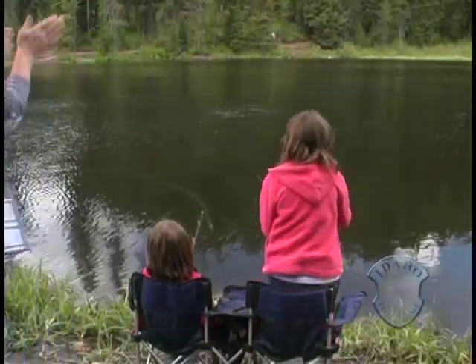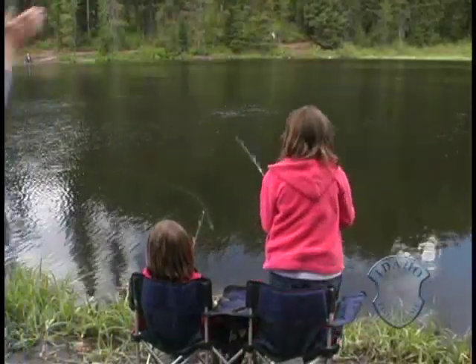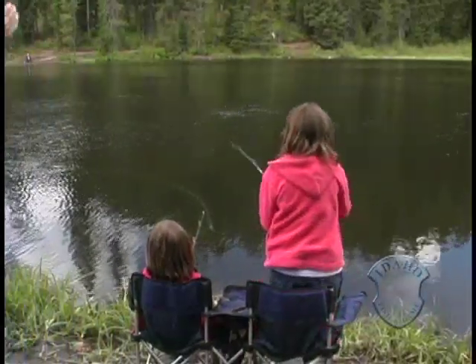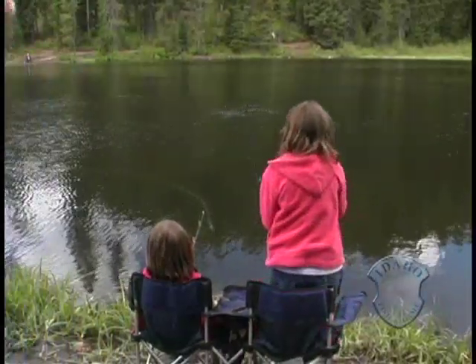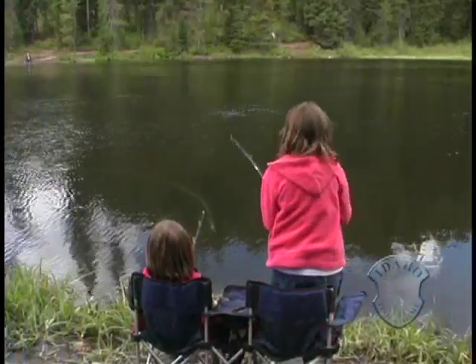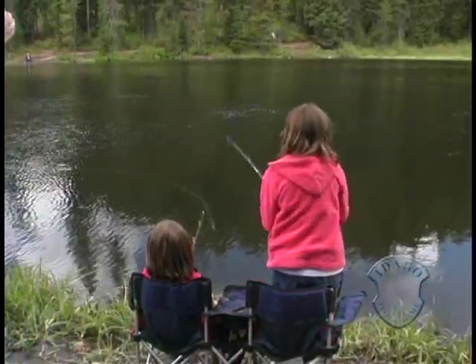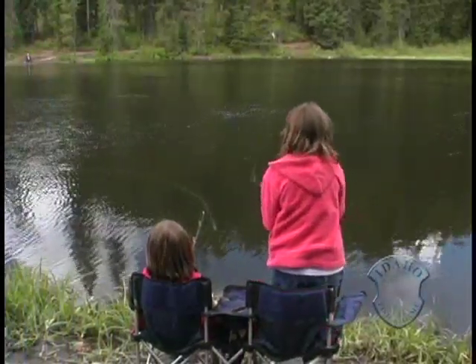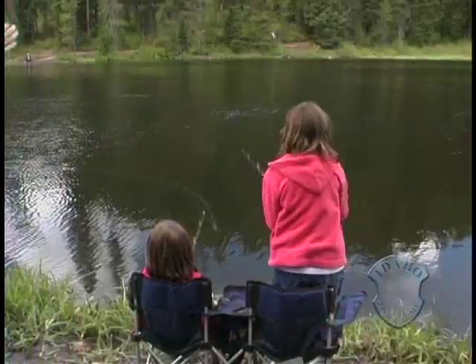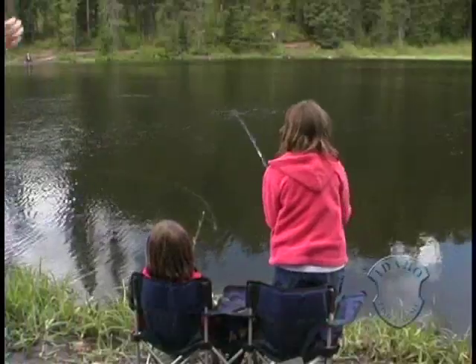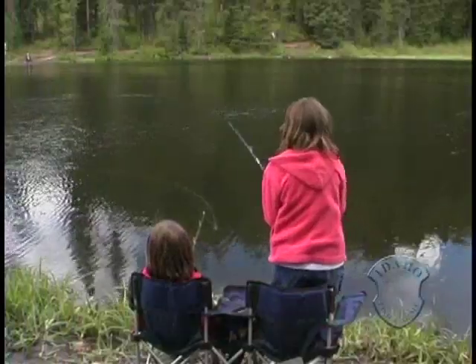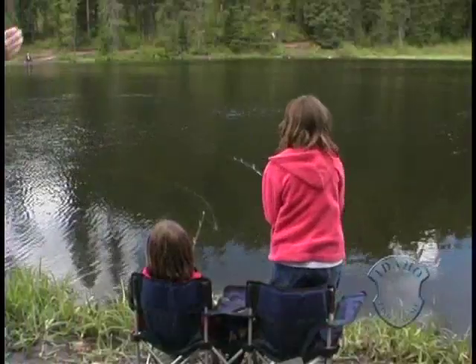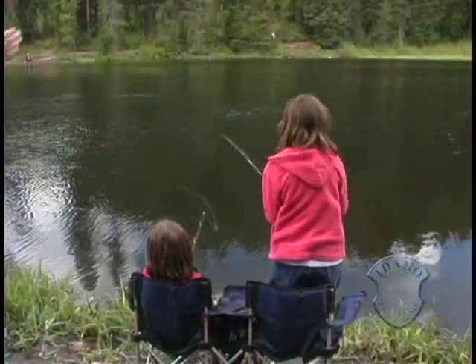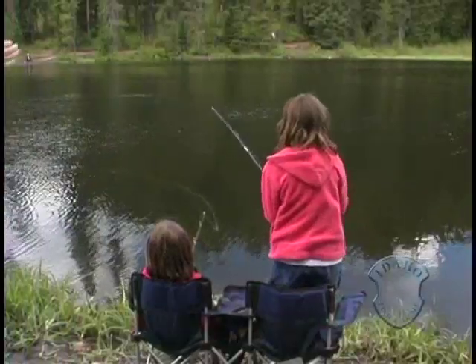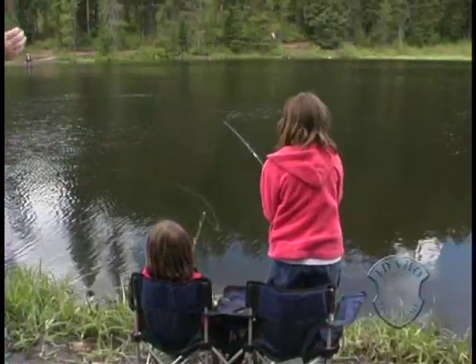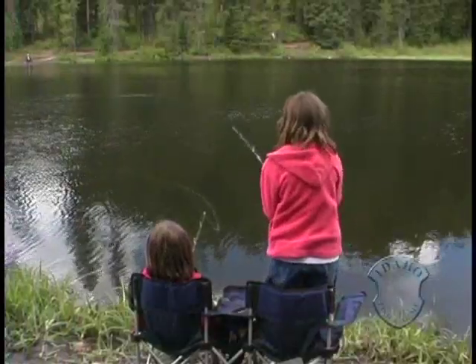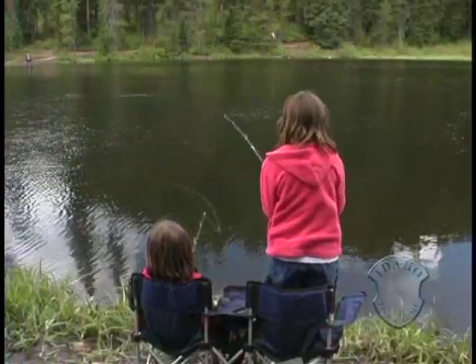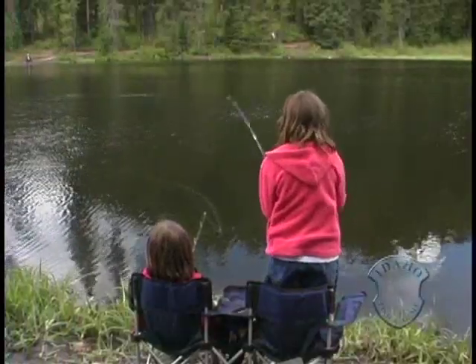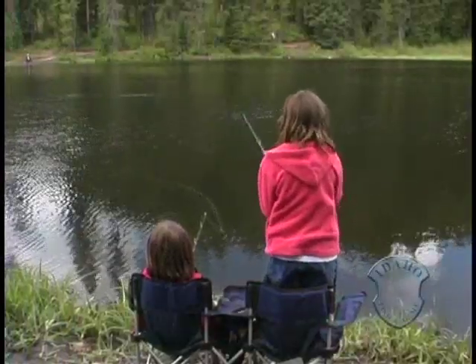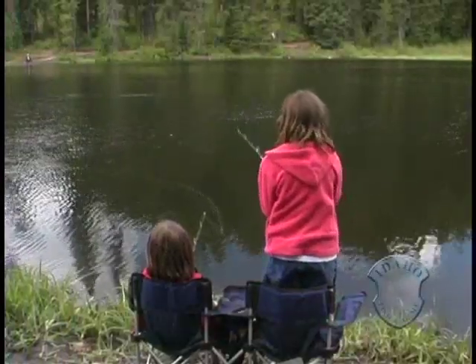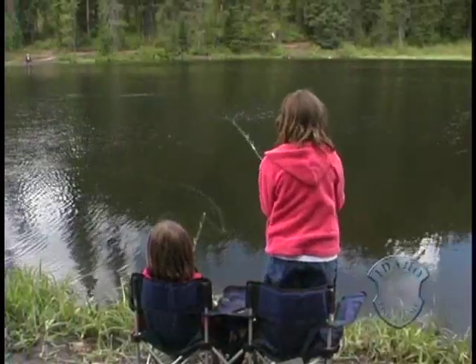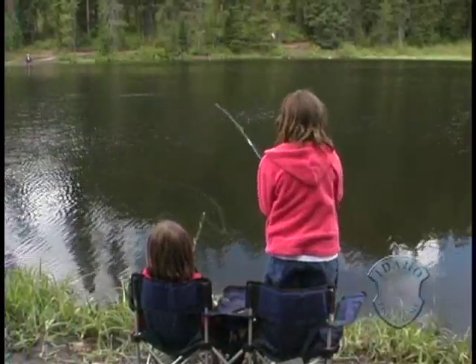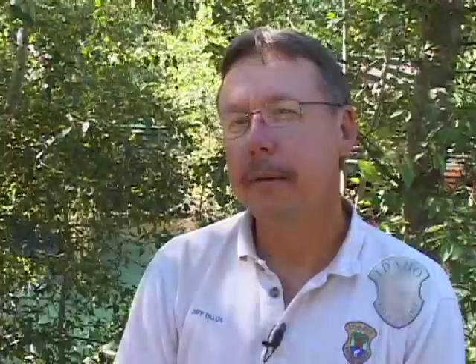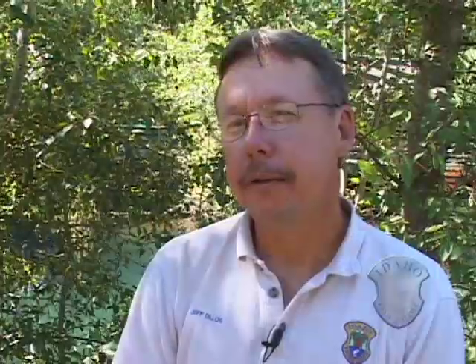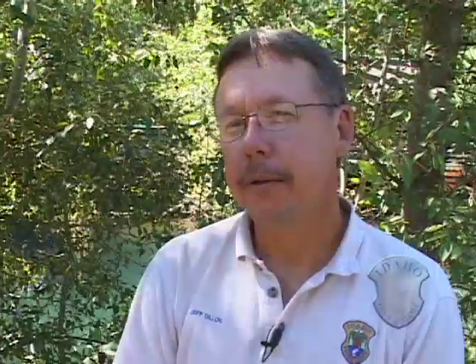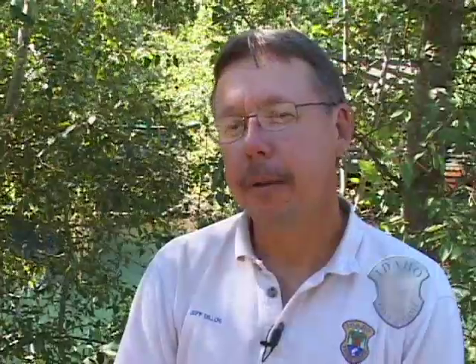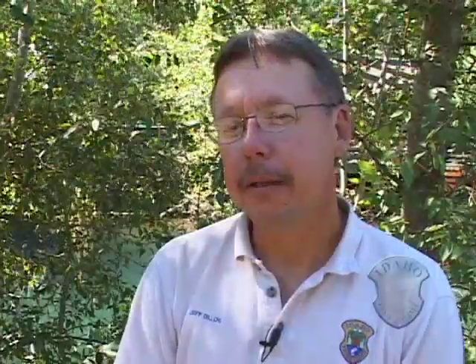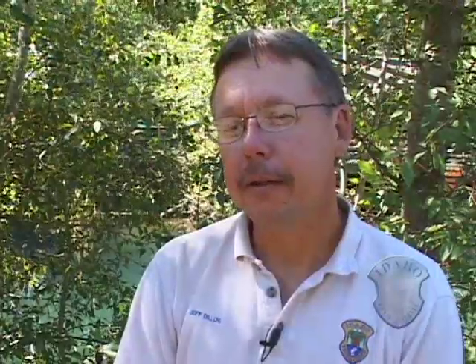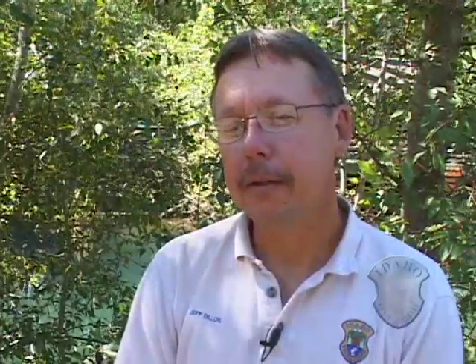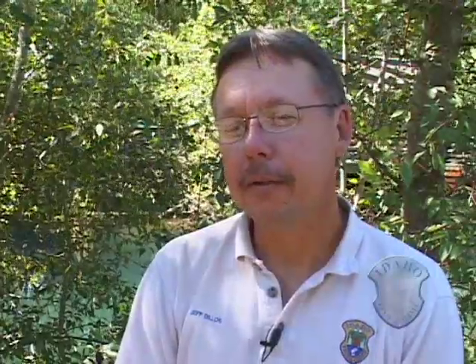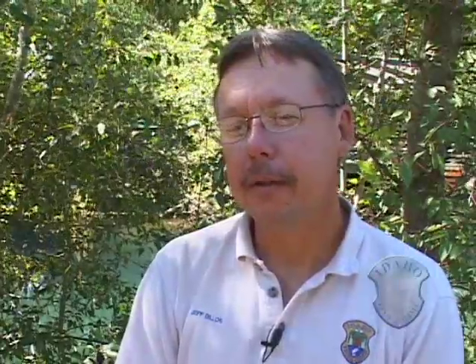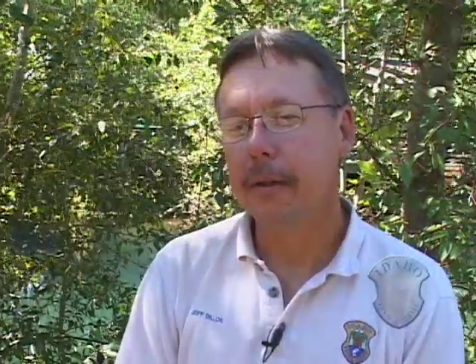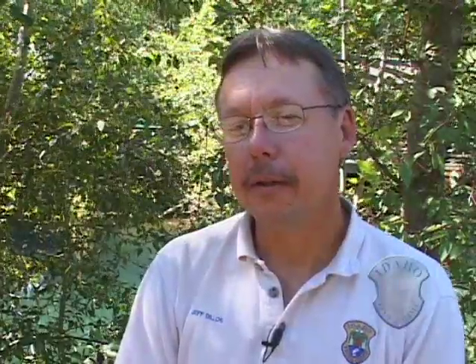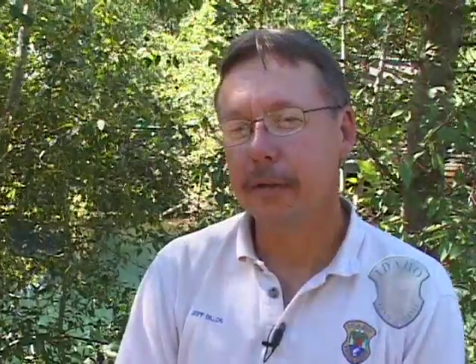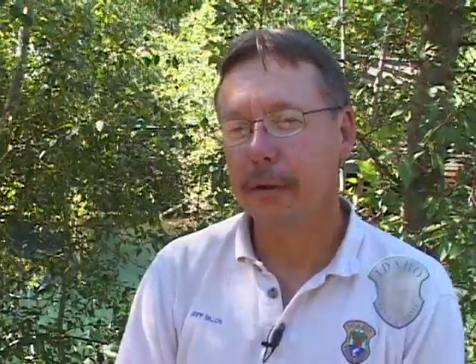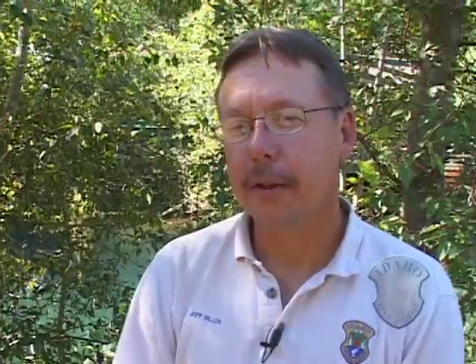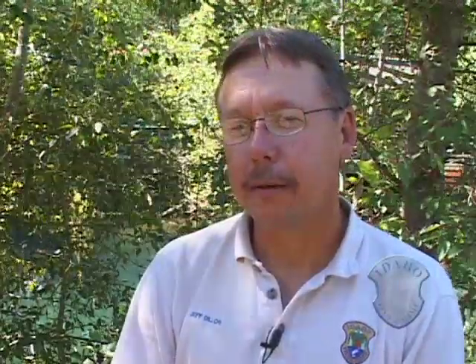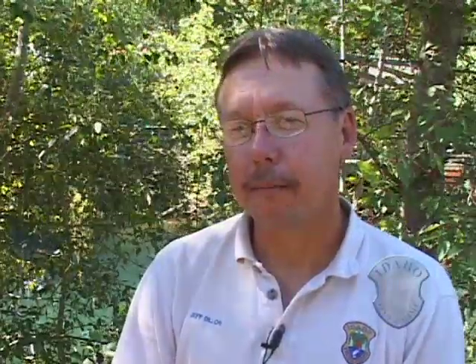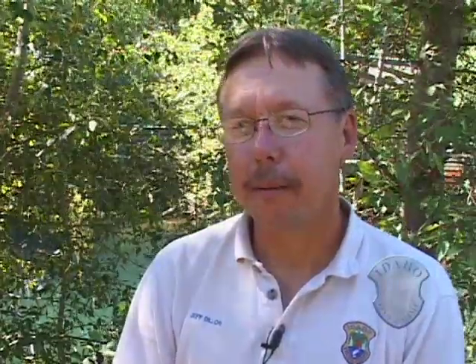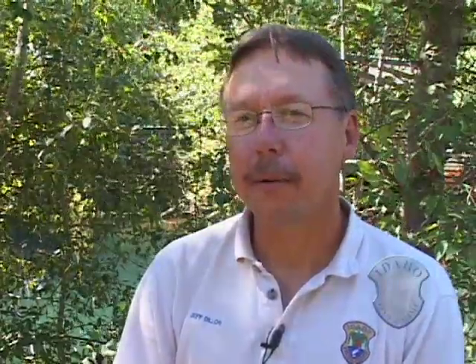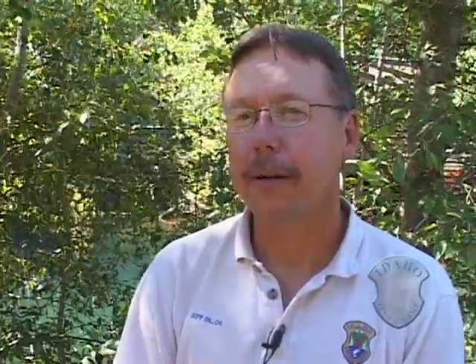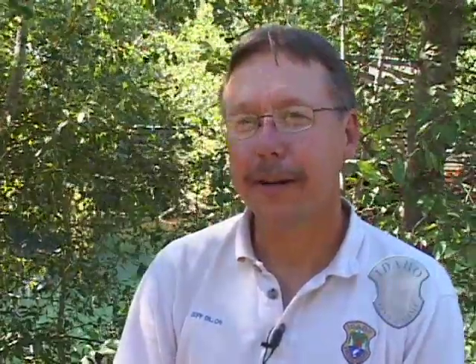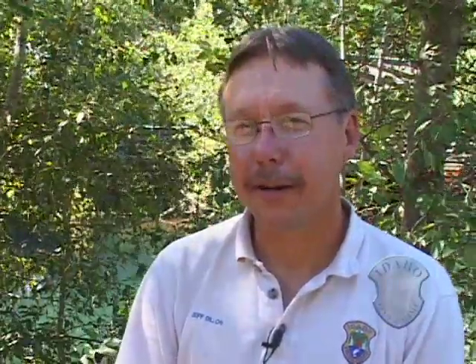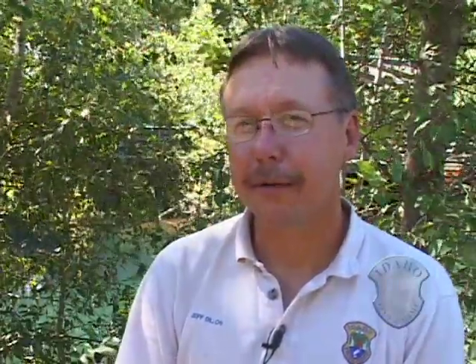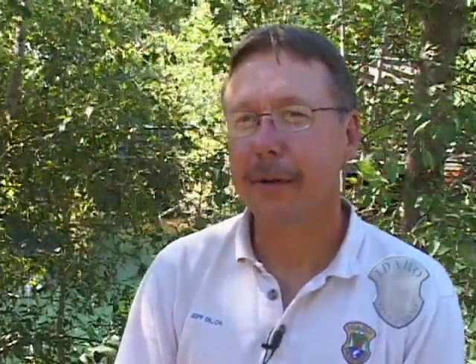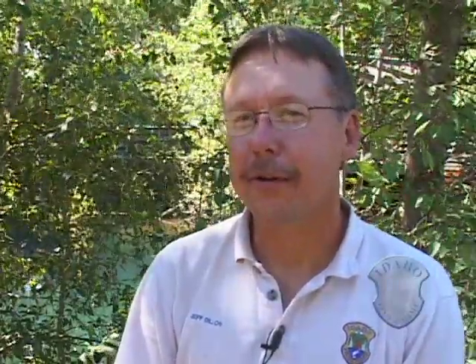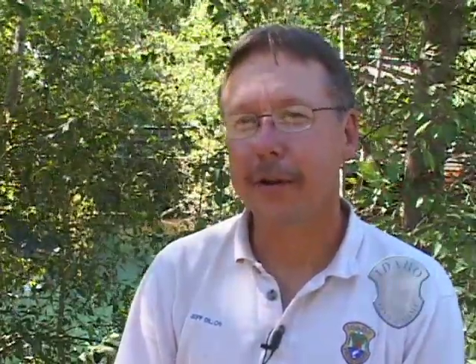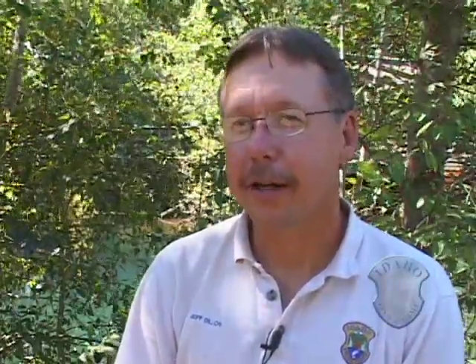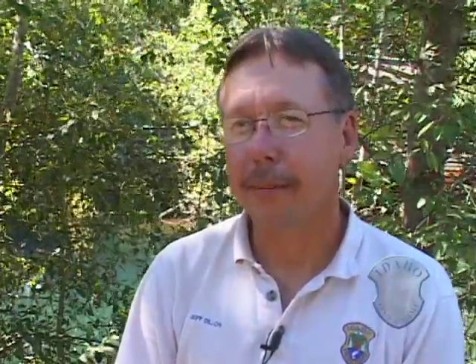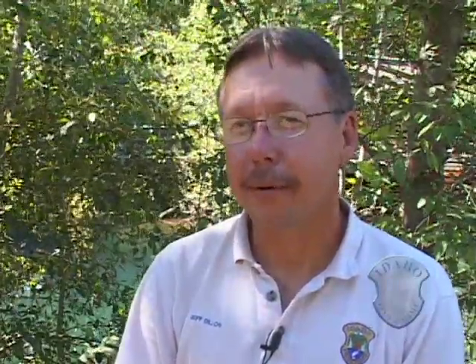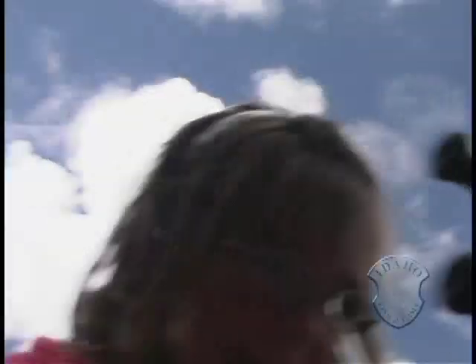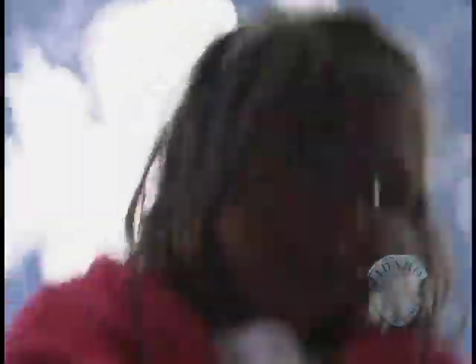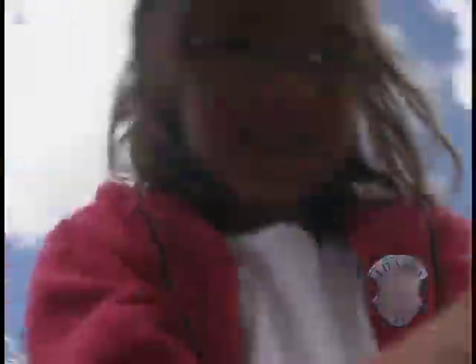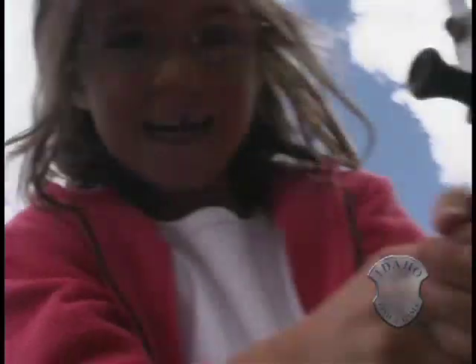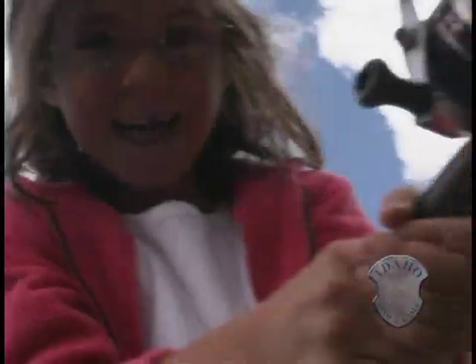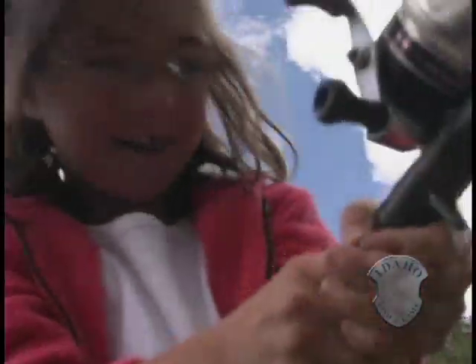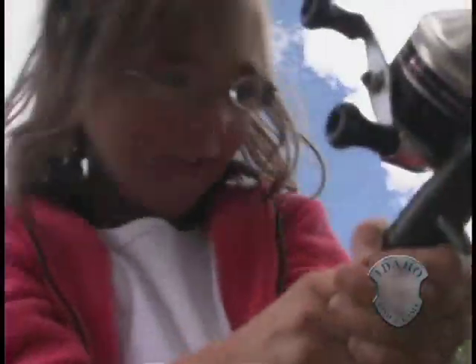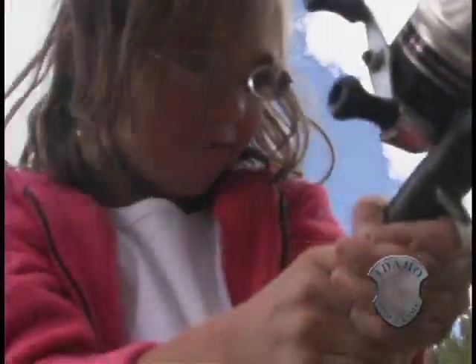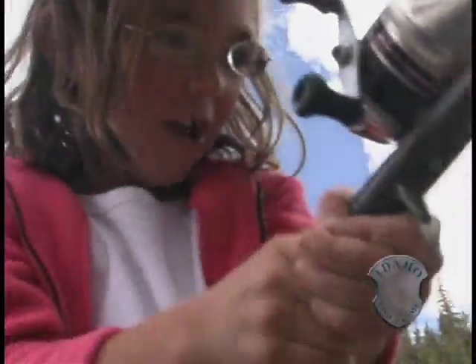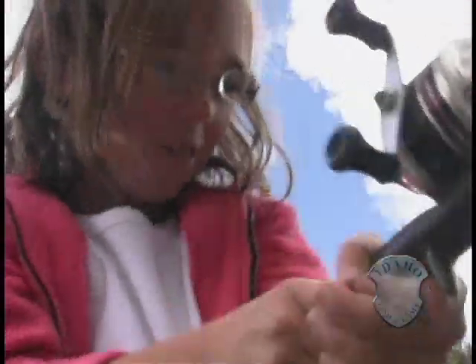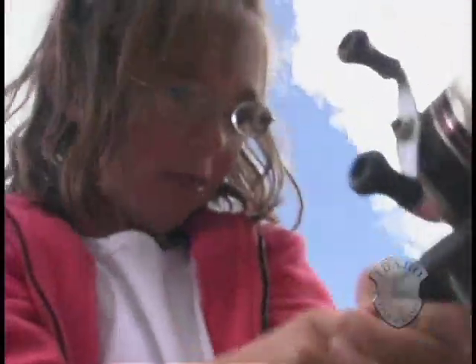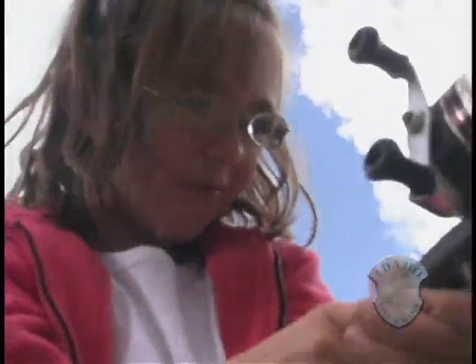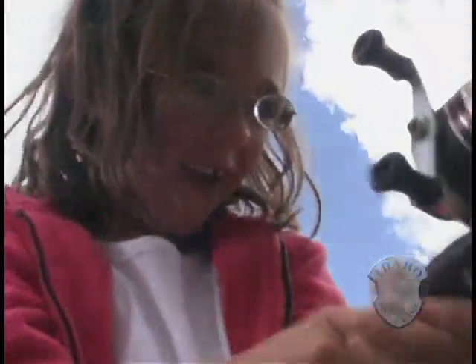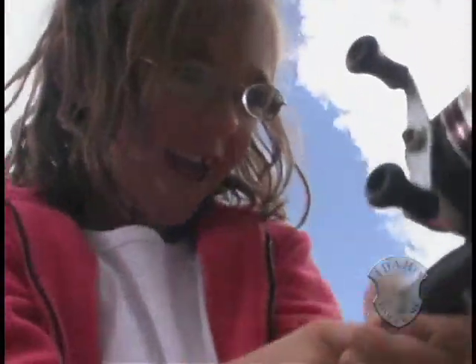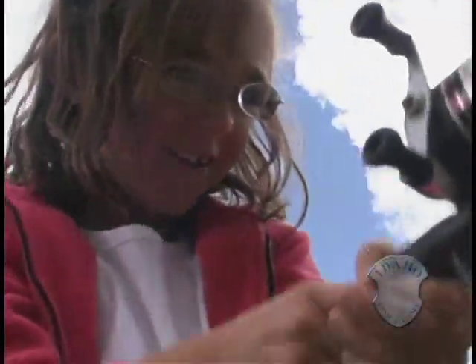Well, the main reason to have a hatchery program in the first place is so that people can catch fish and take them home. They got the first fish!